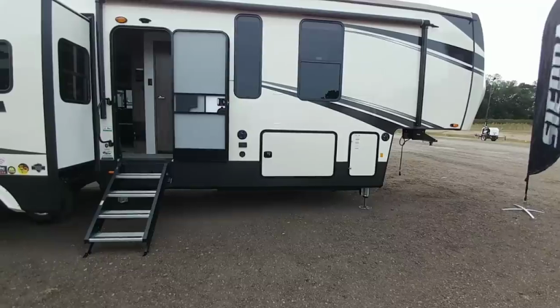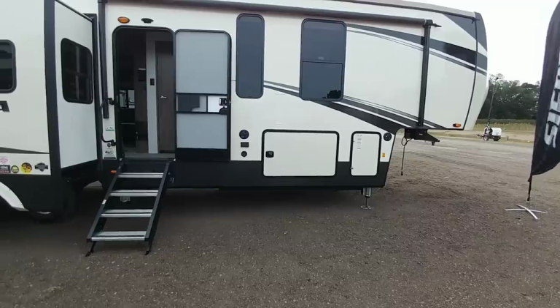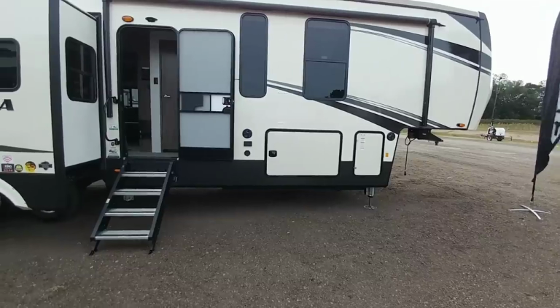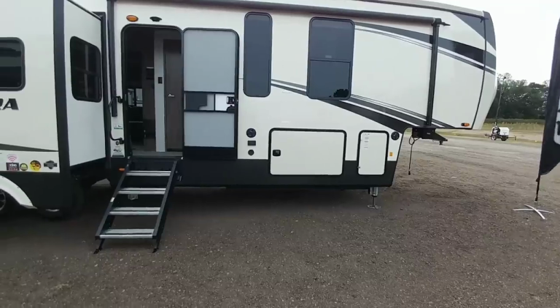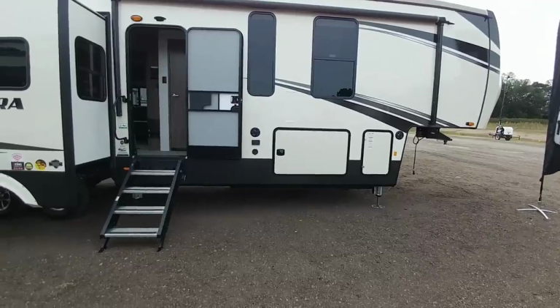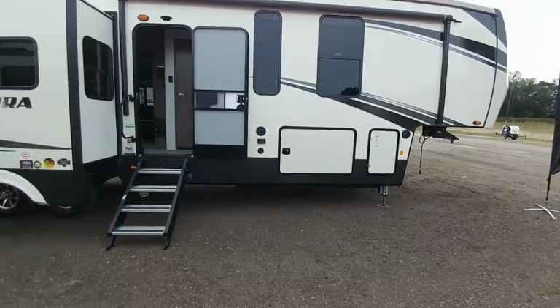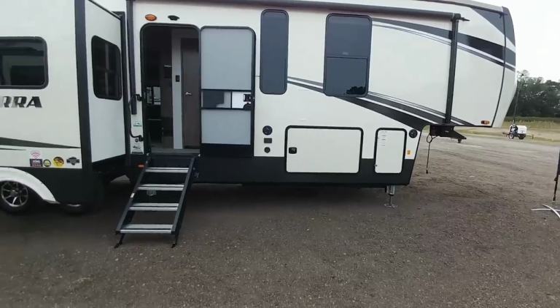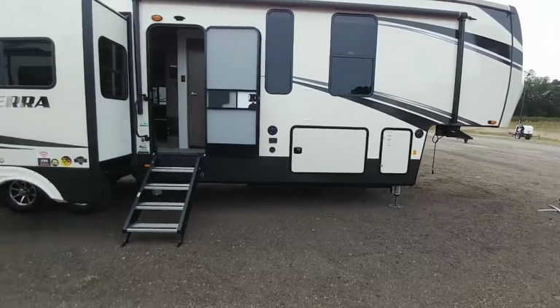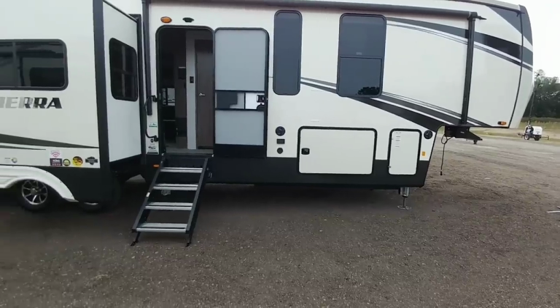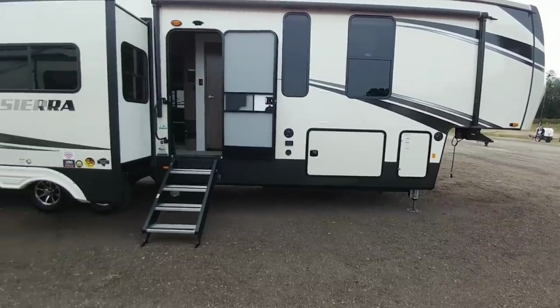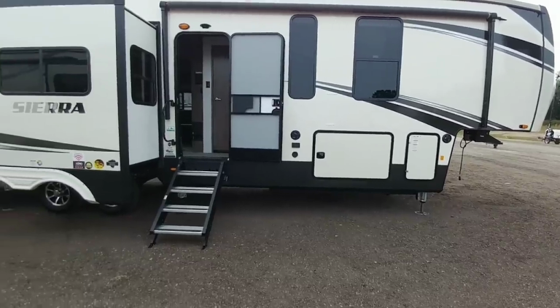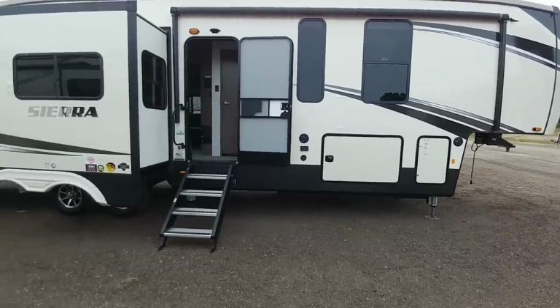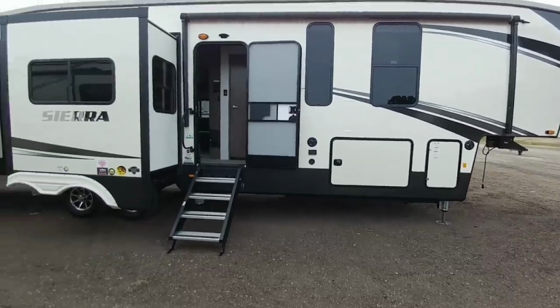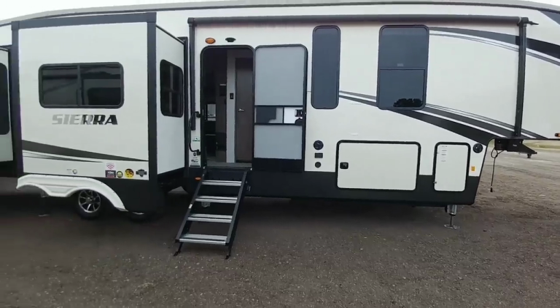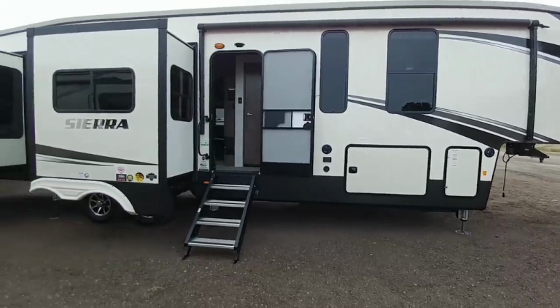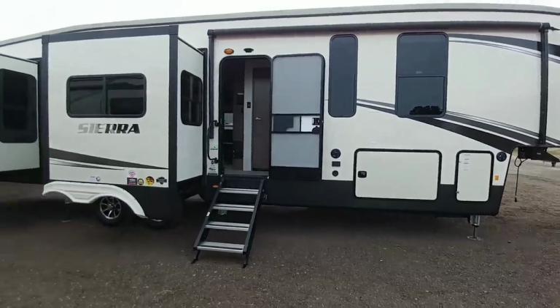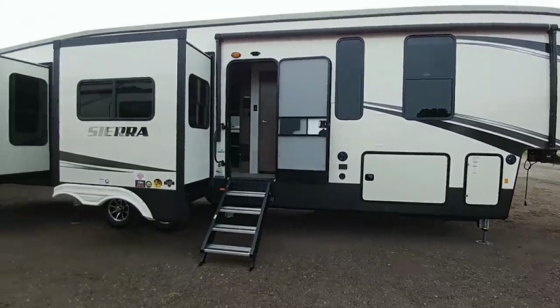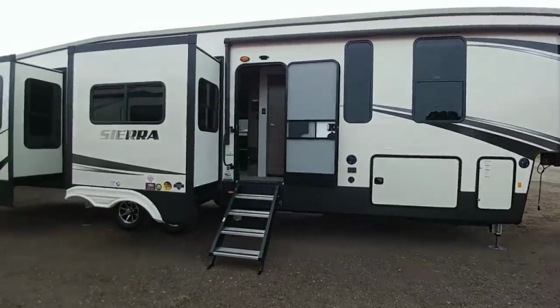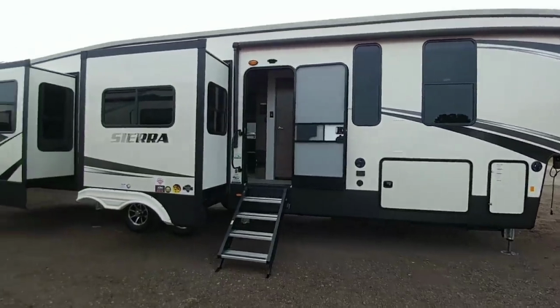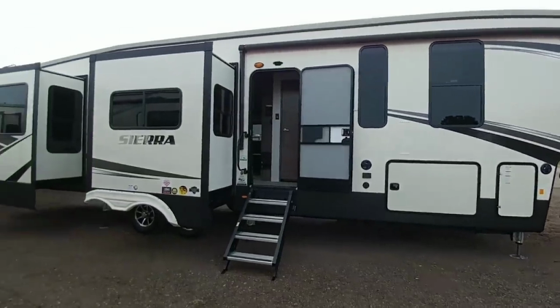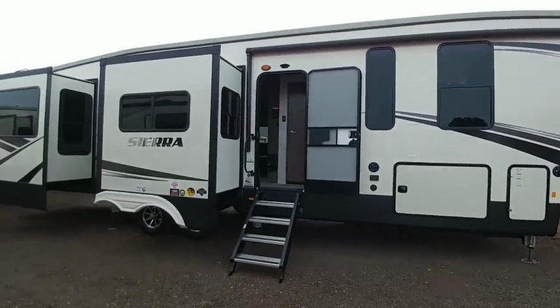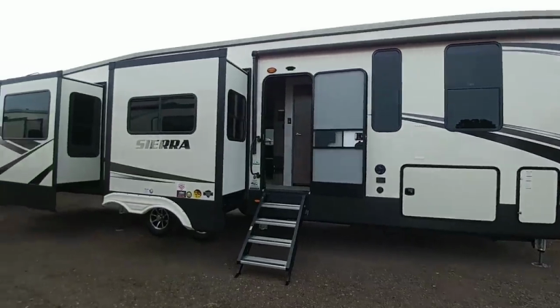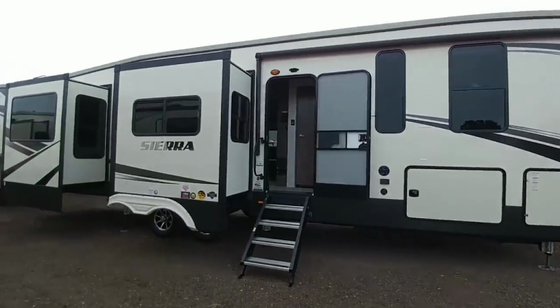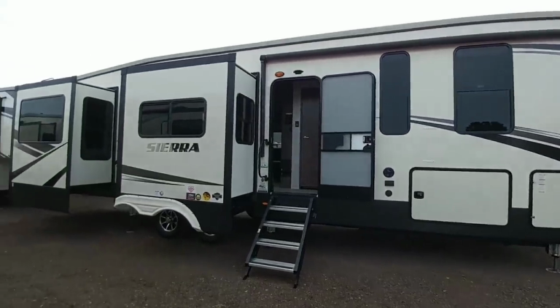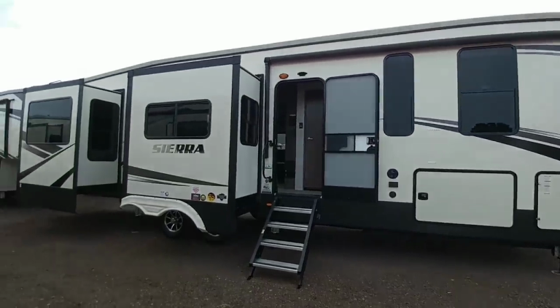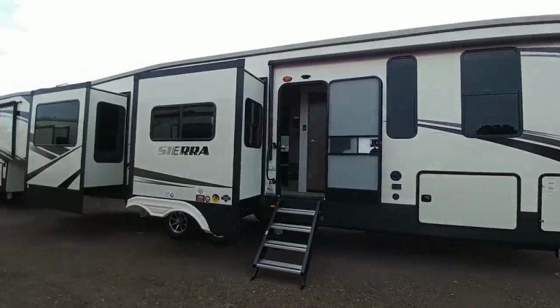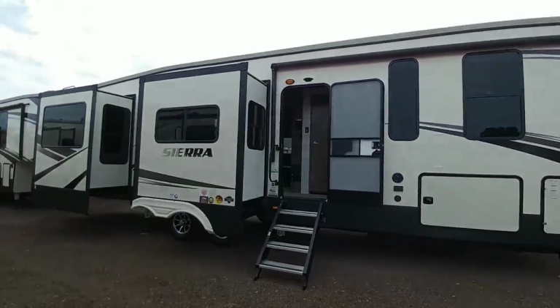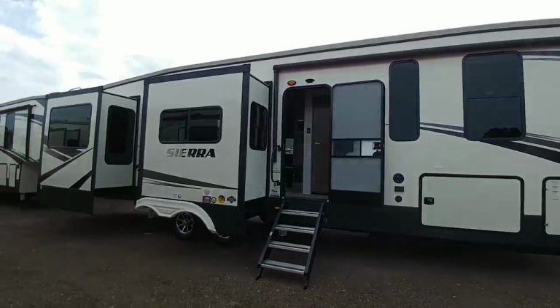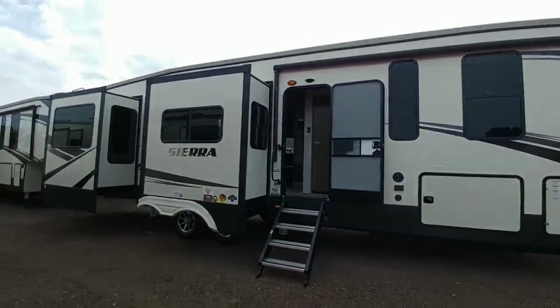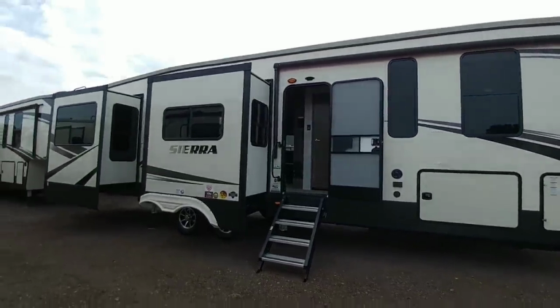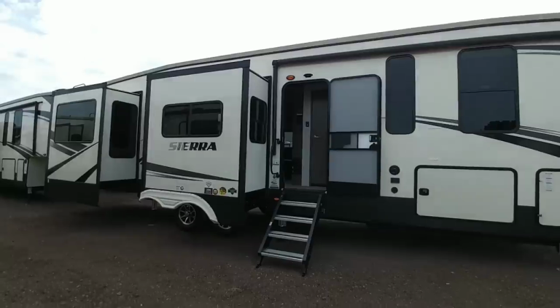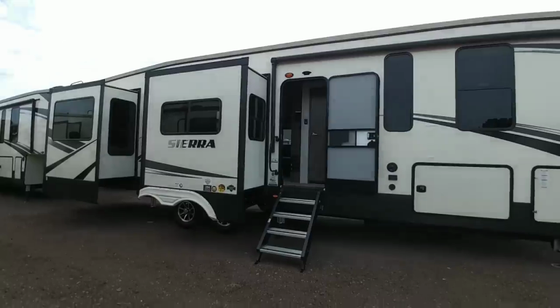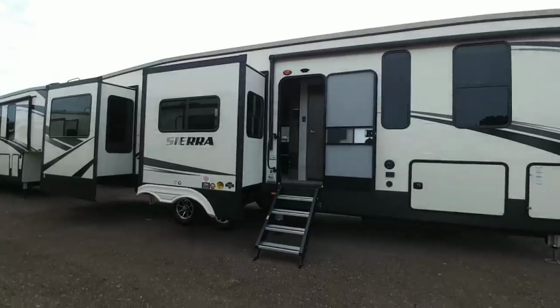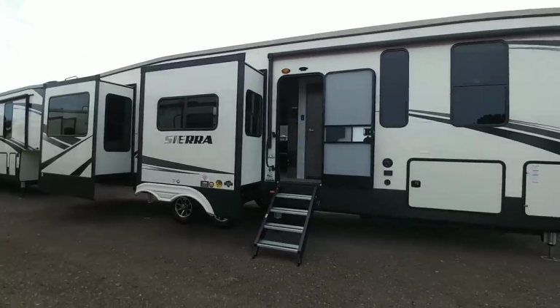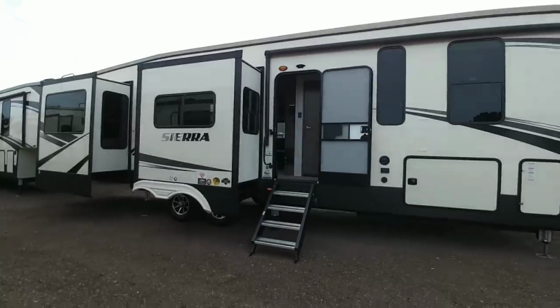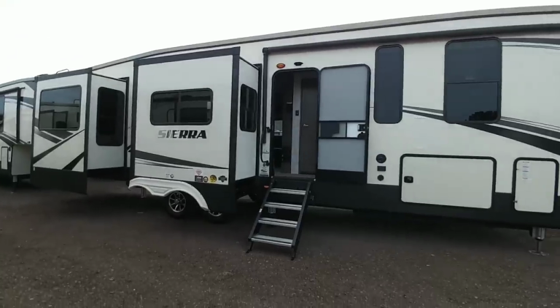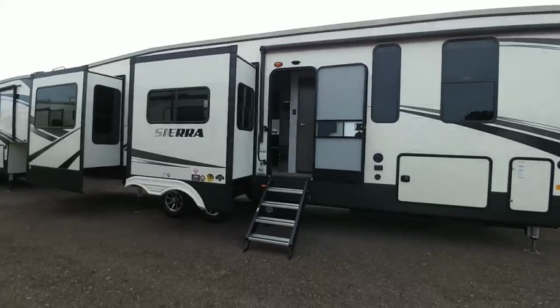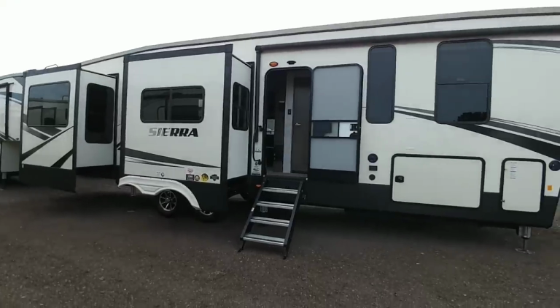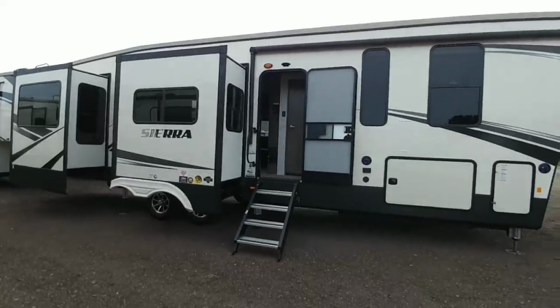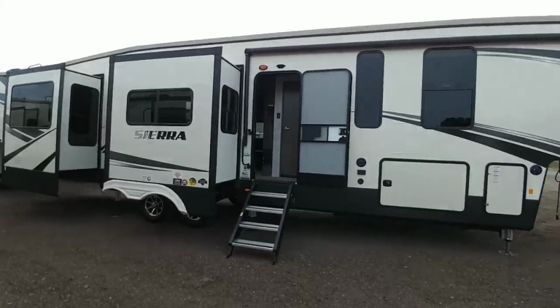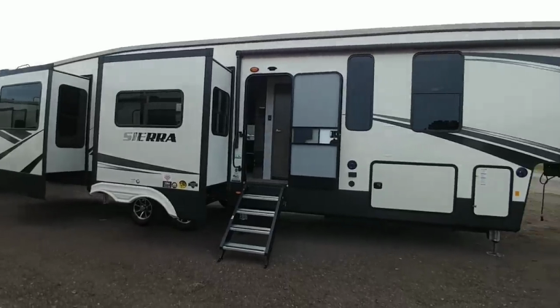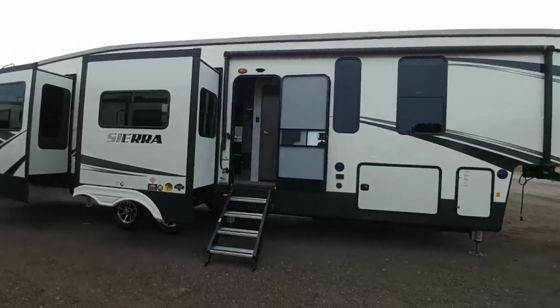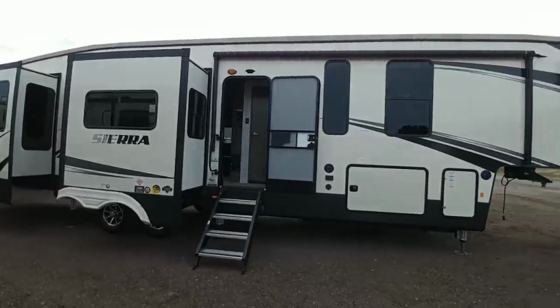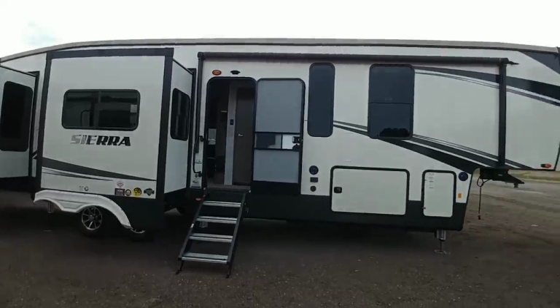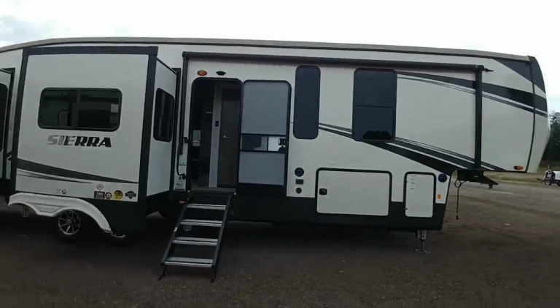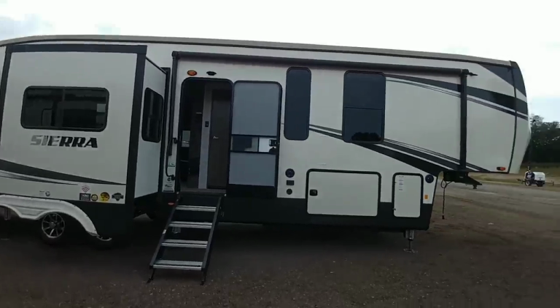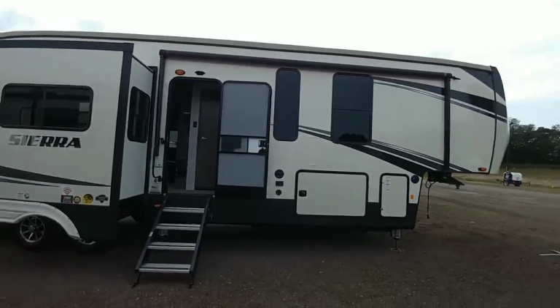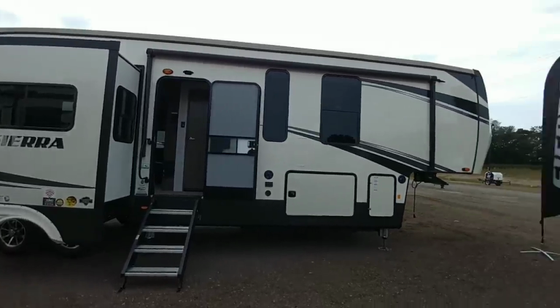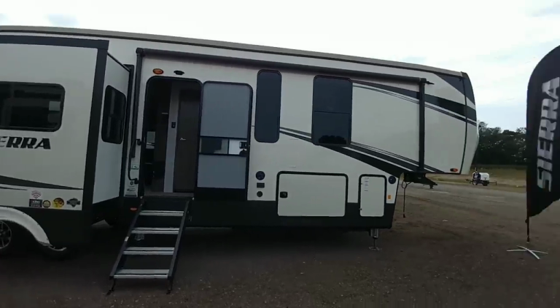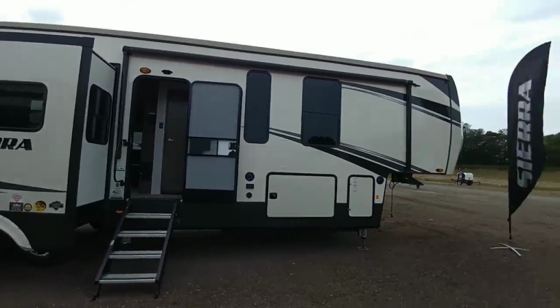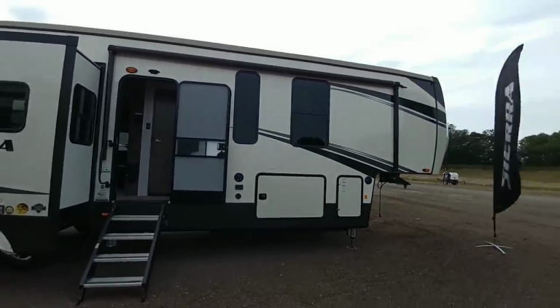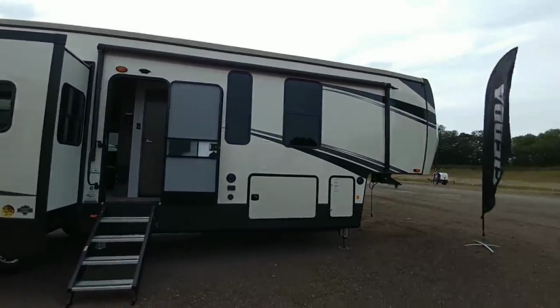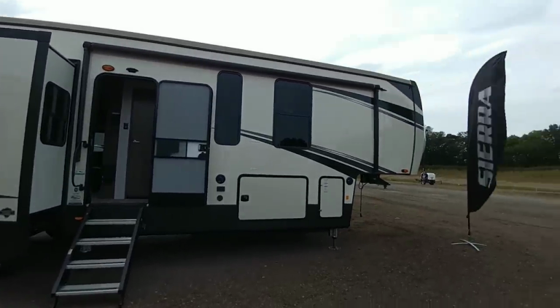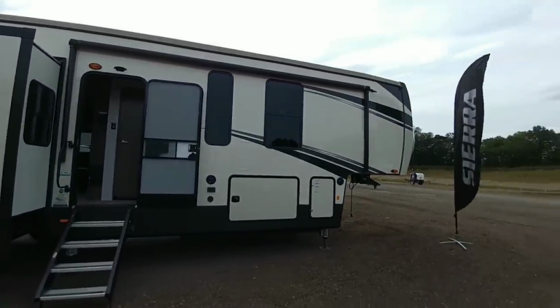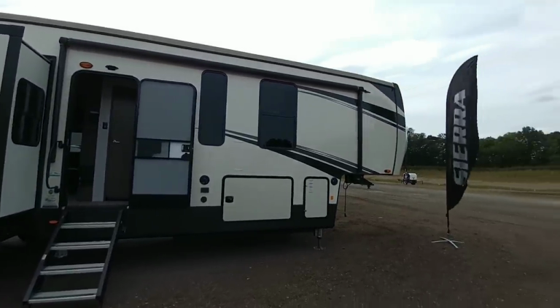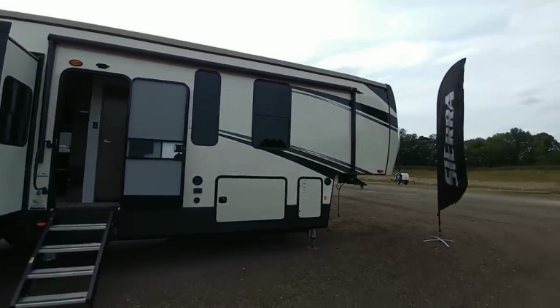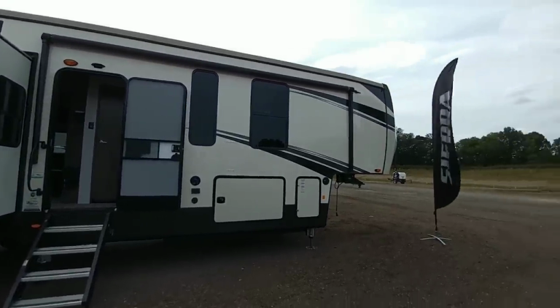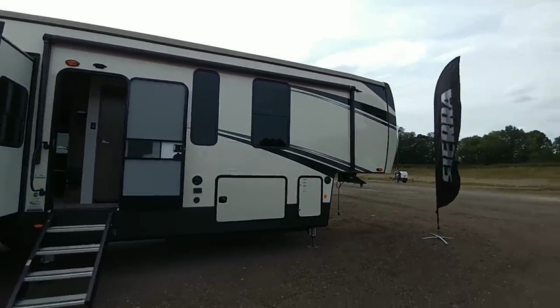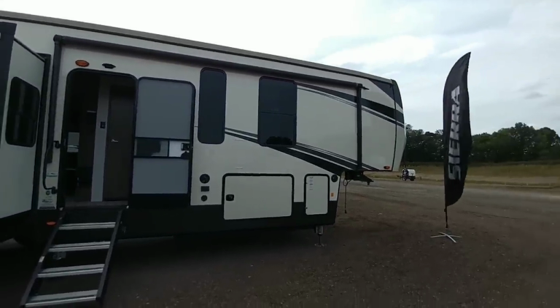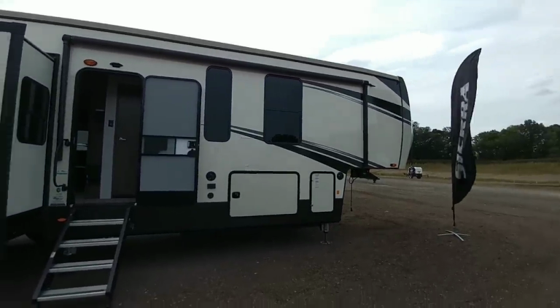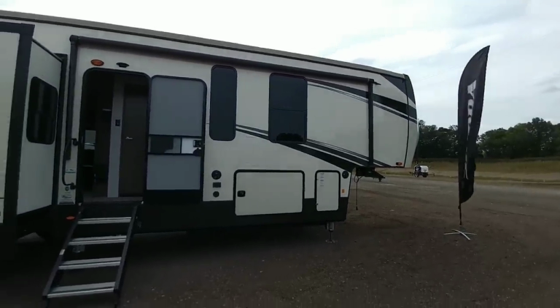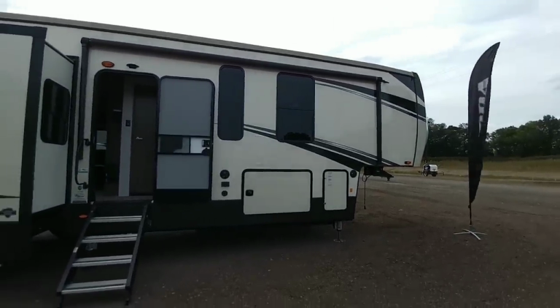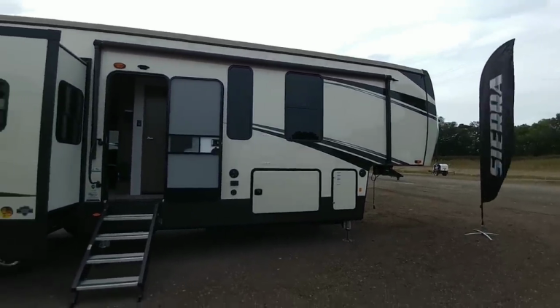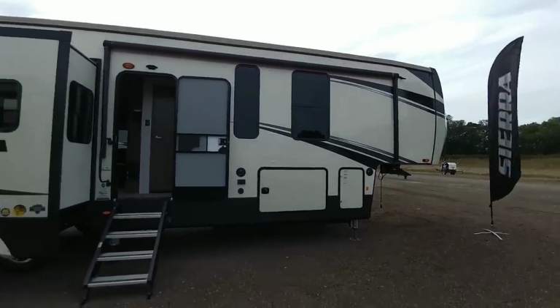What's going on guys? I am still out here at the Forest River Dealer Show. This is where the dealers come out to look at the units they want to stock on their yard.